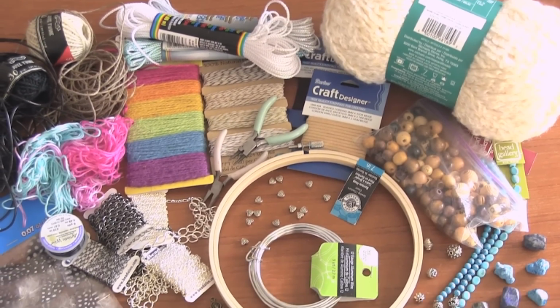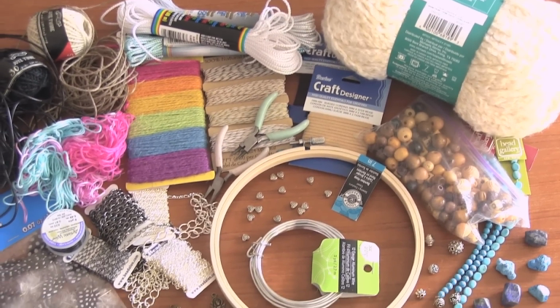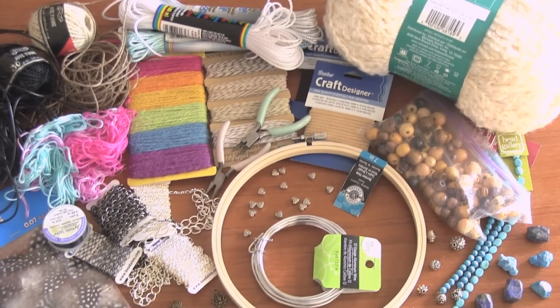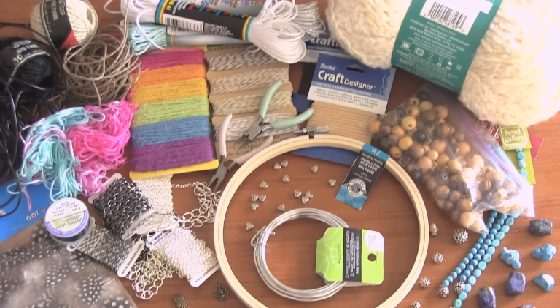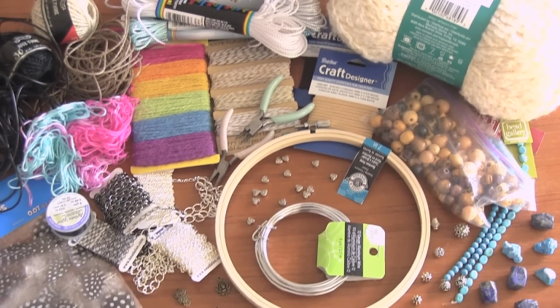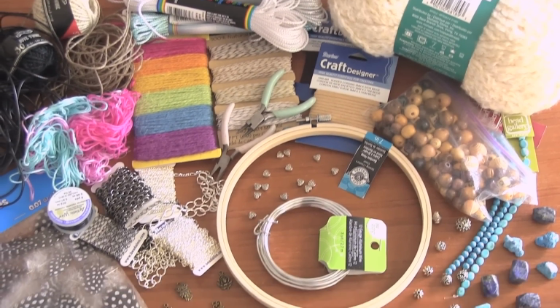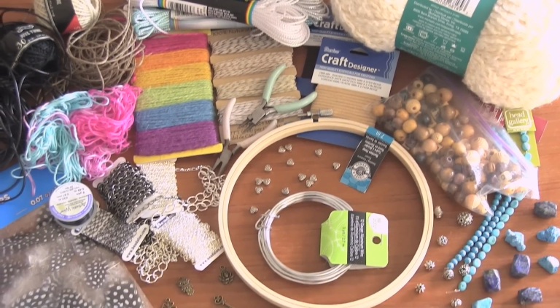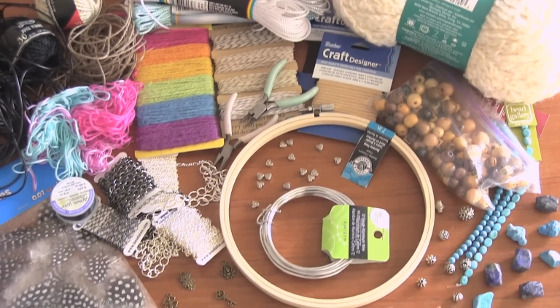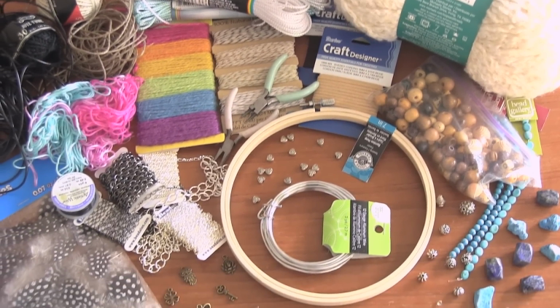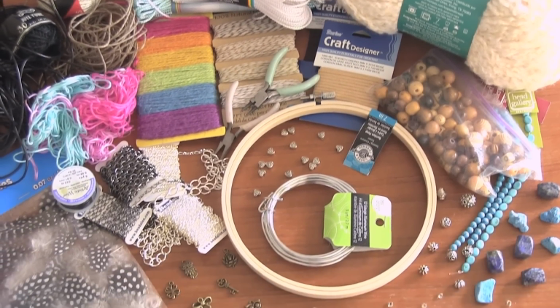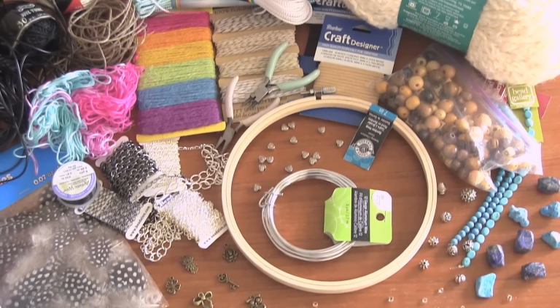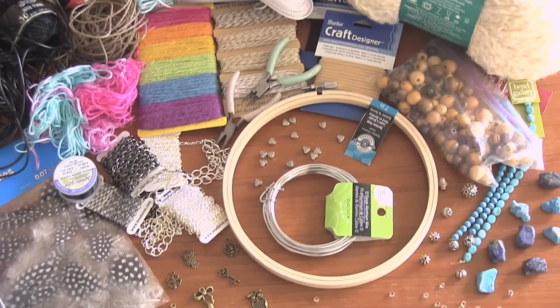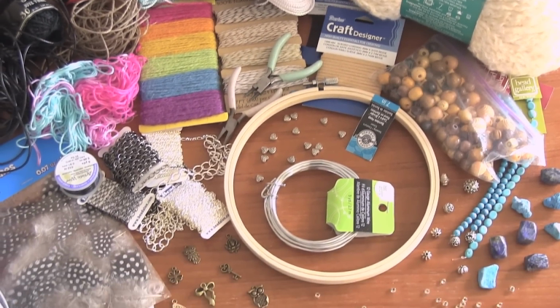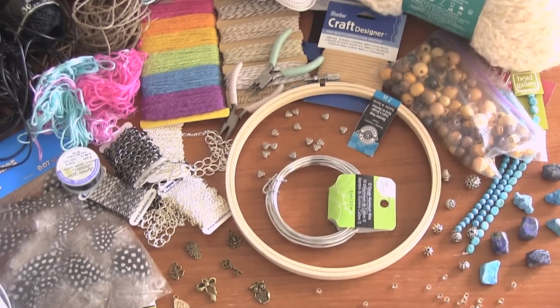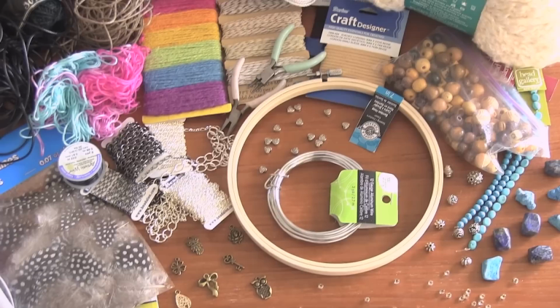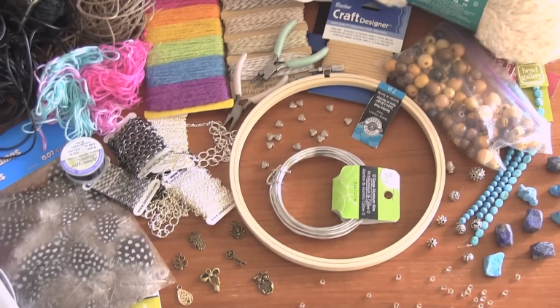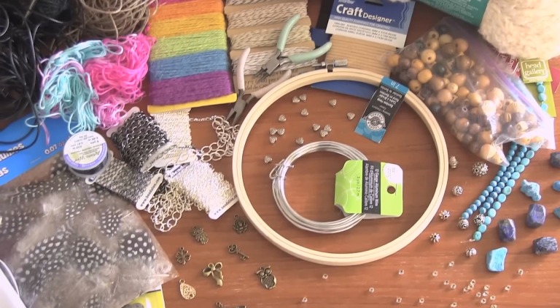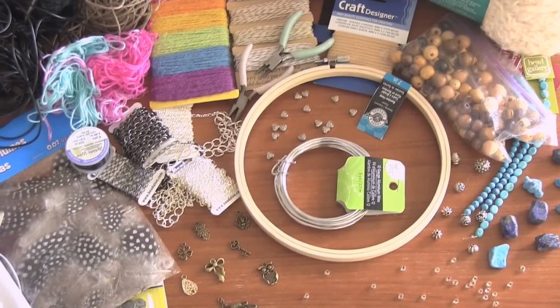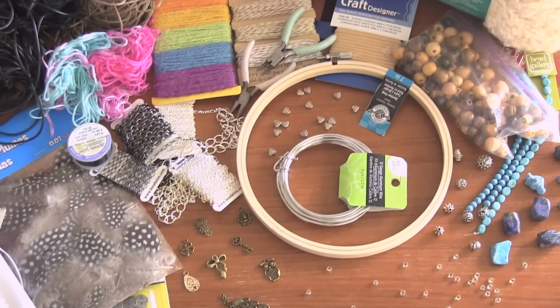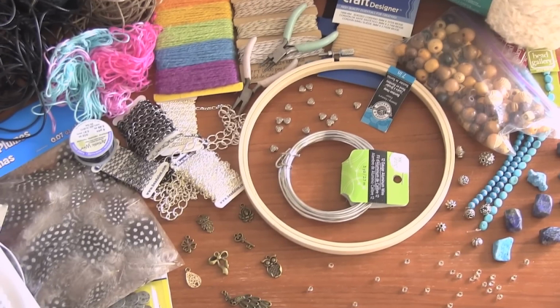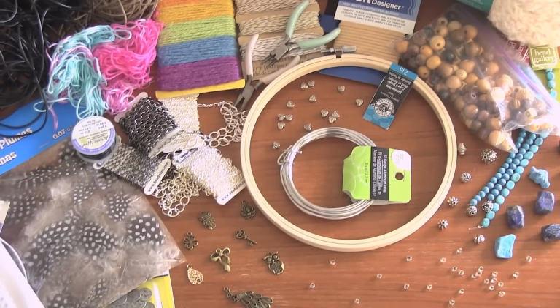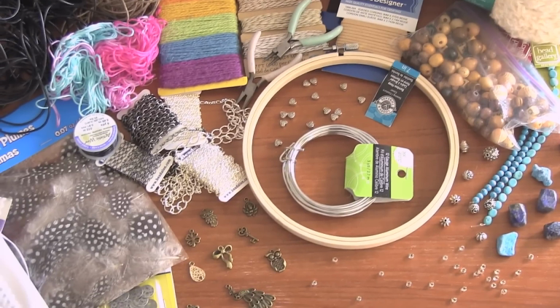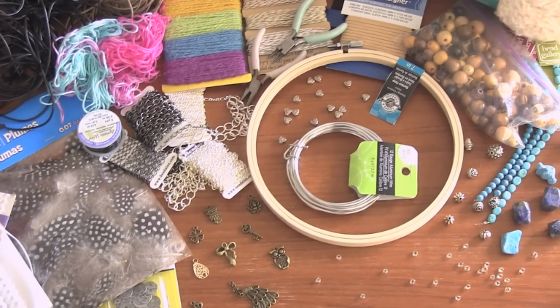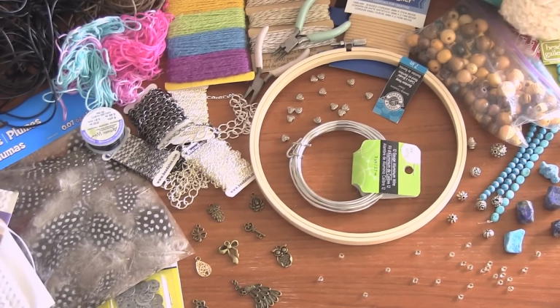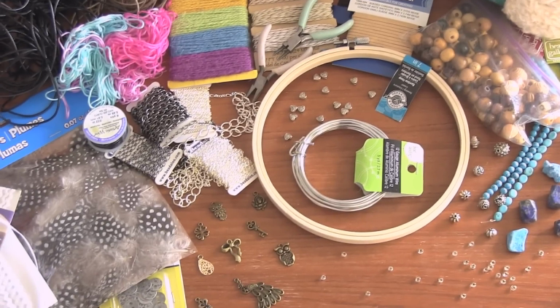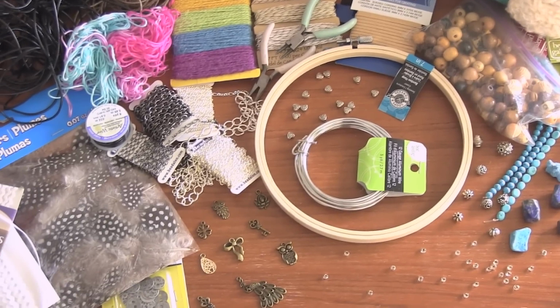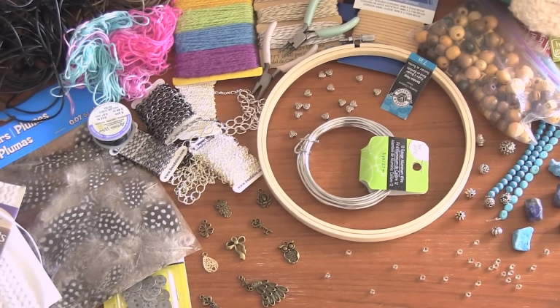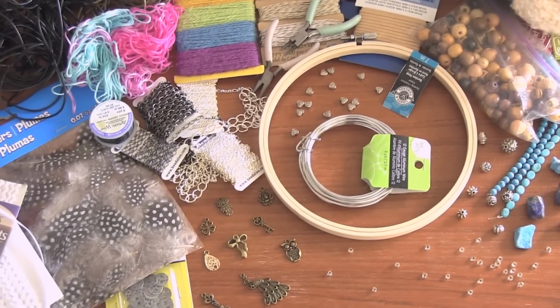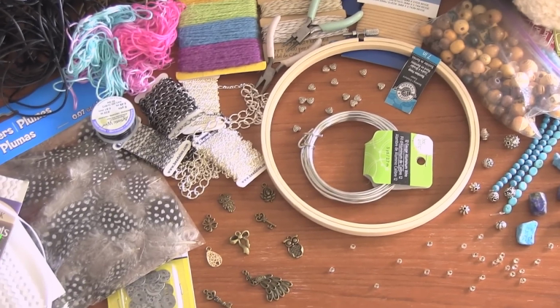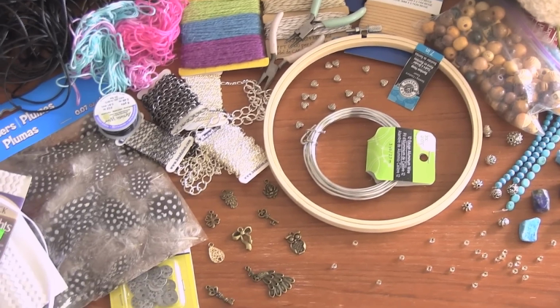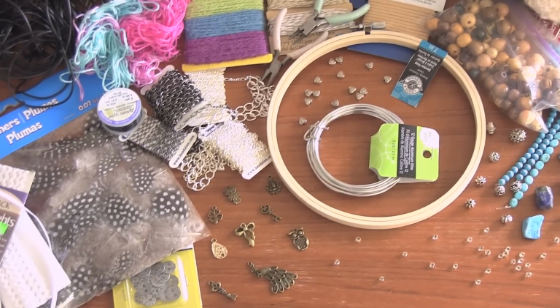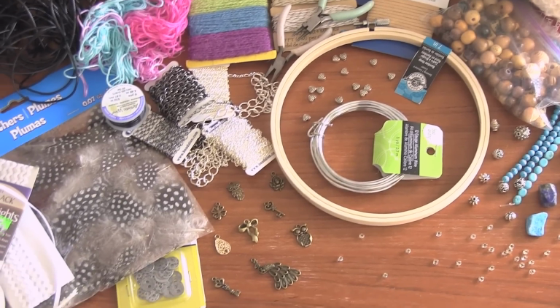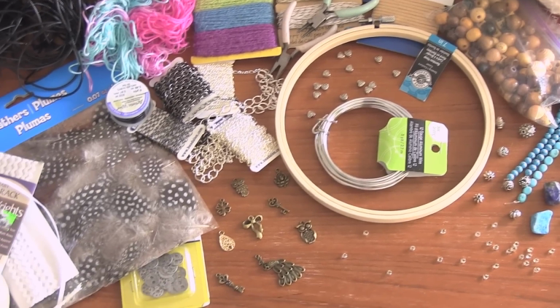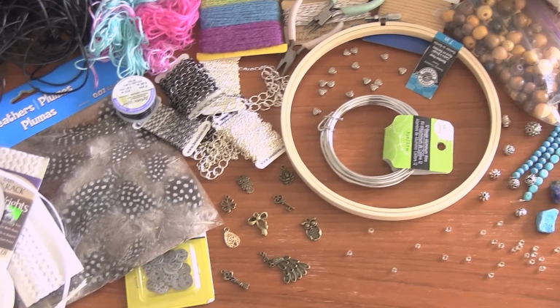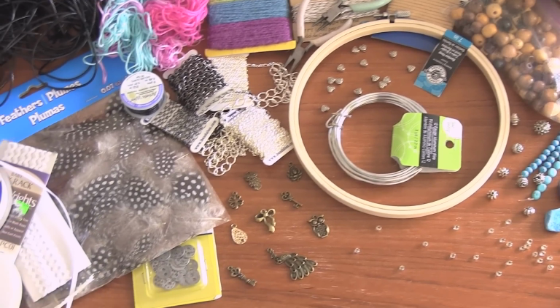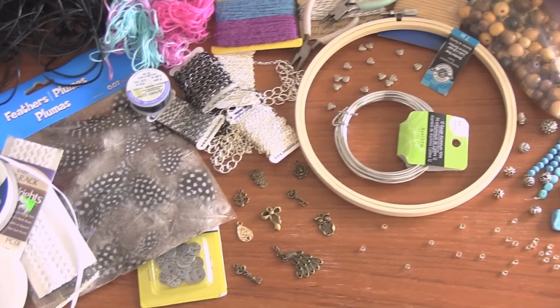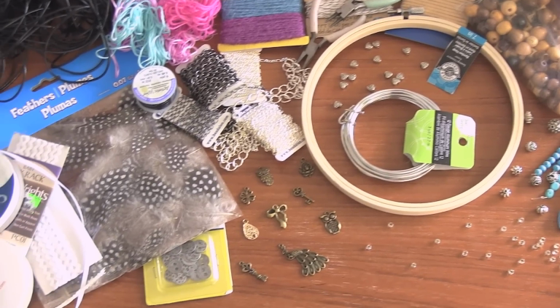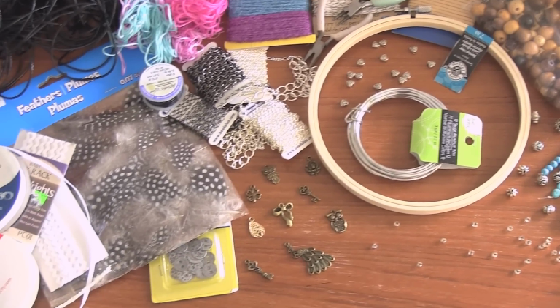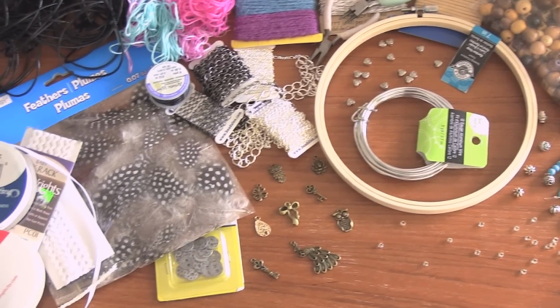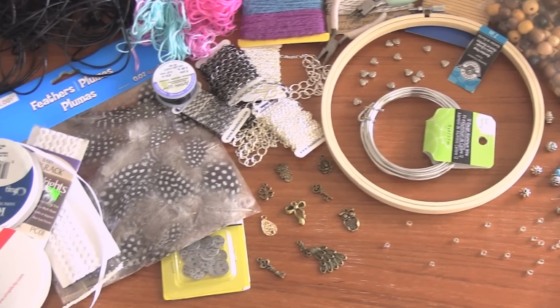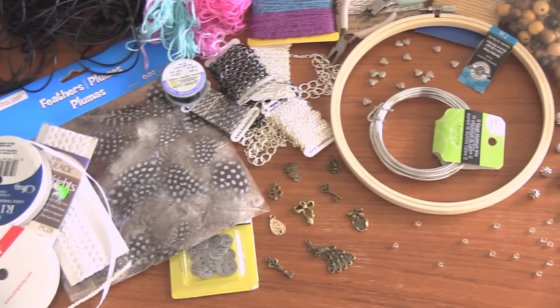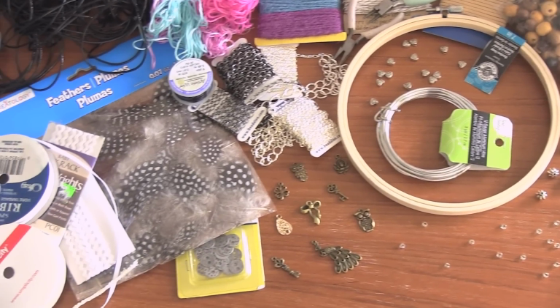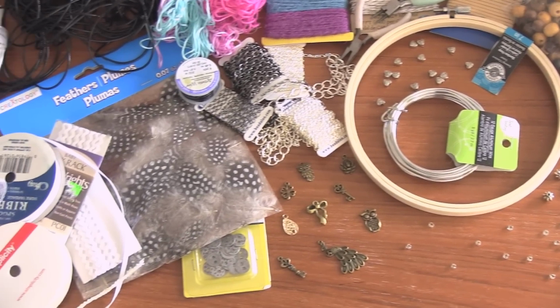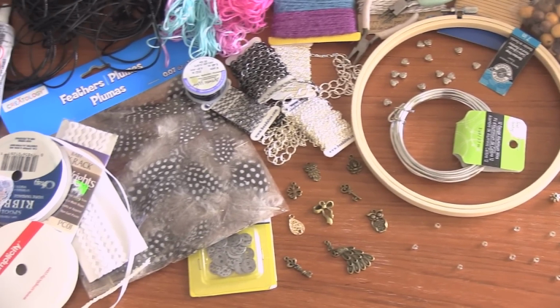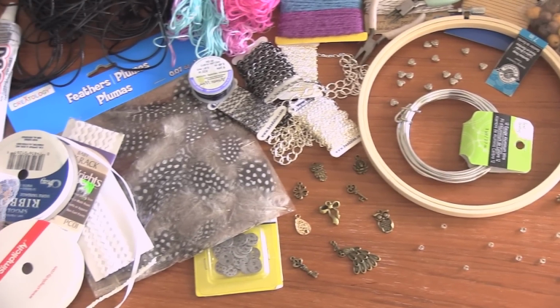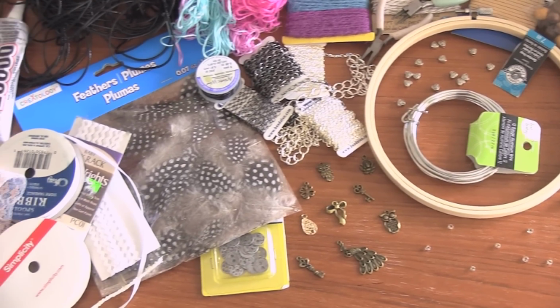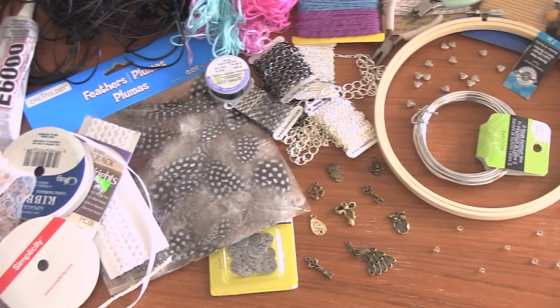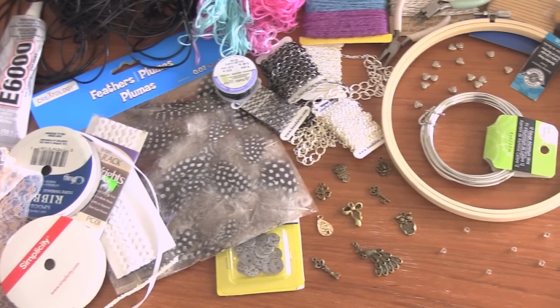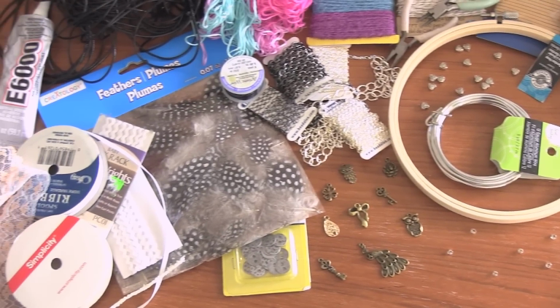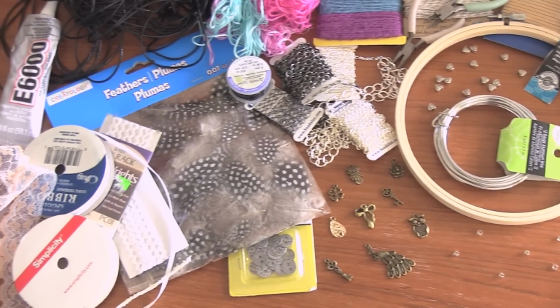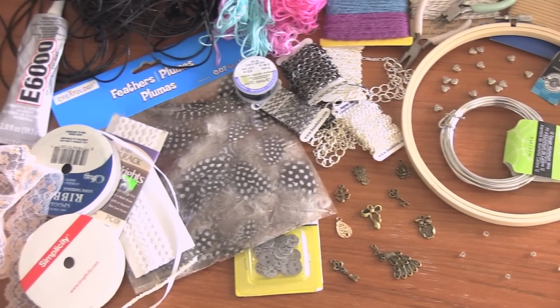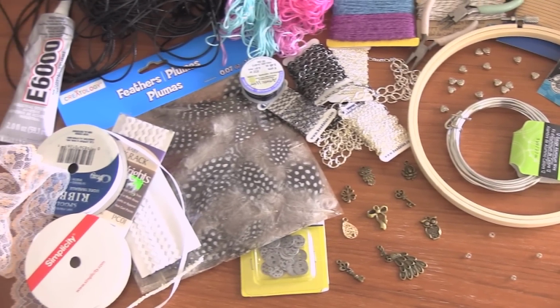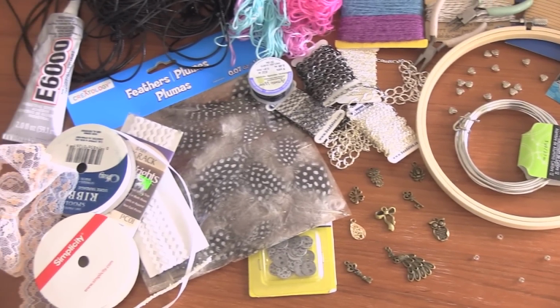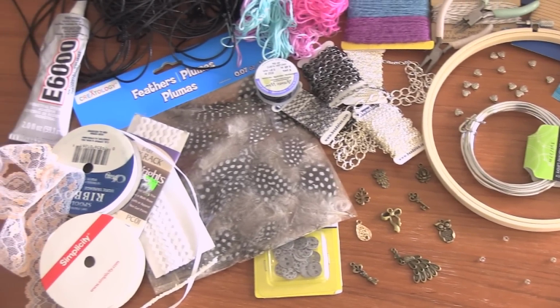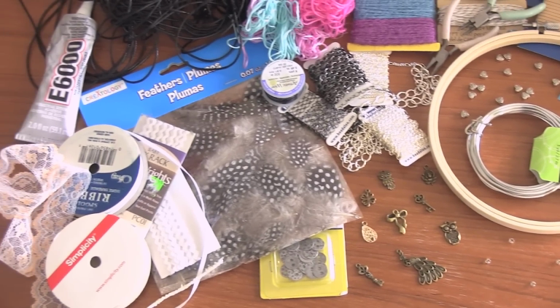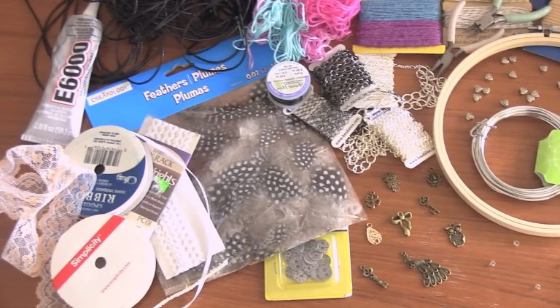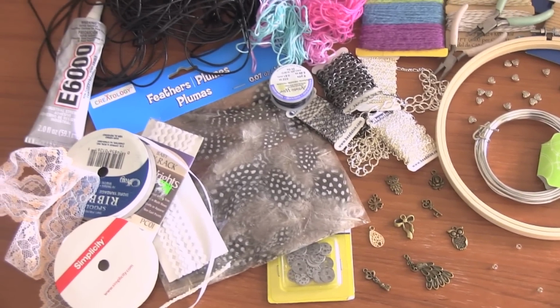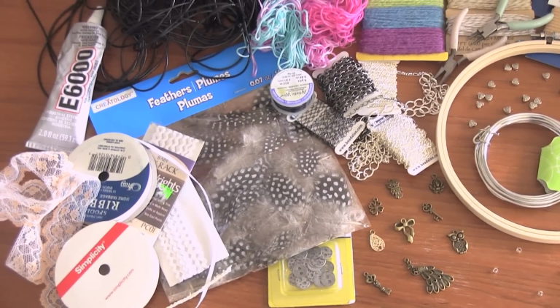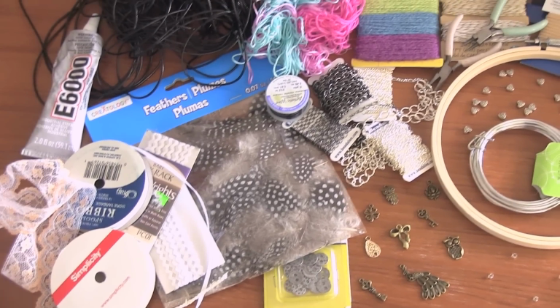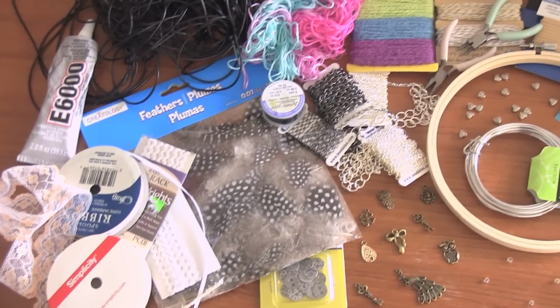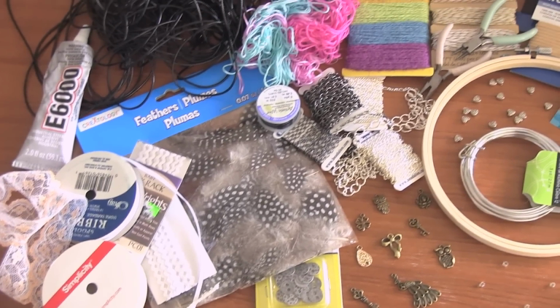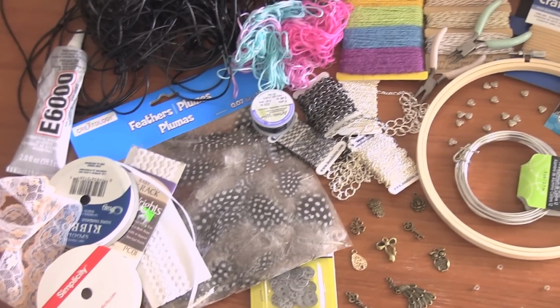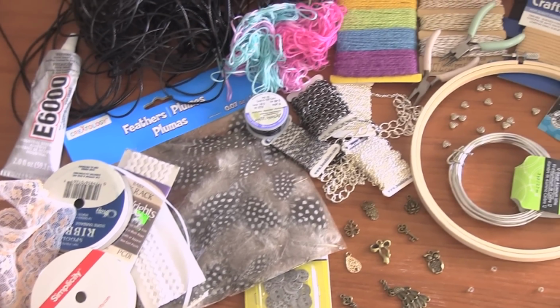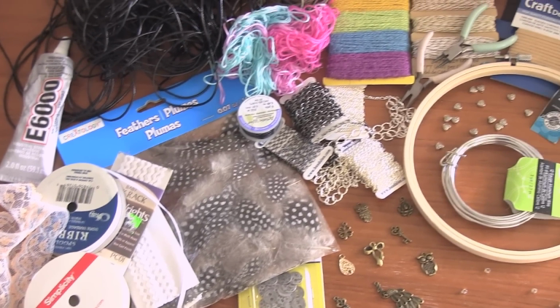And to decorate, you can use chain, ribbons, rickrack, beads, charms, feathers — anything that you want.